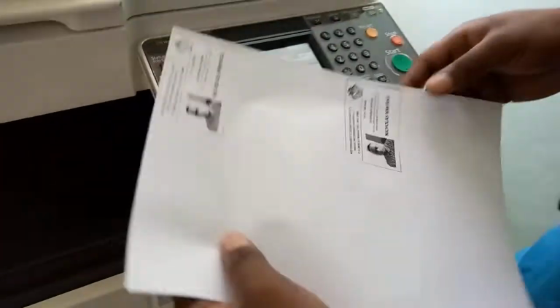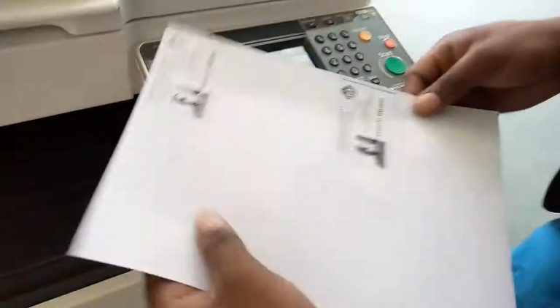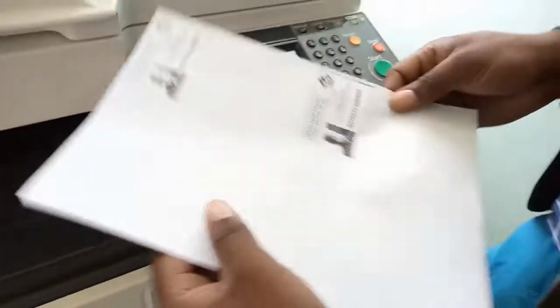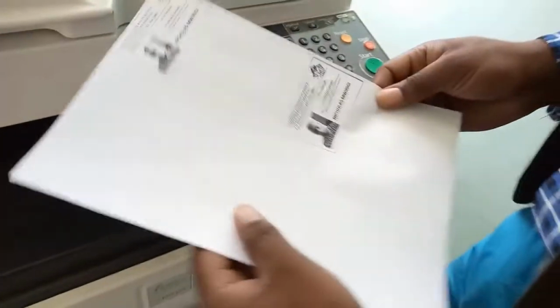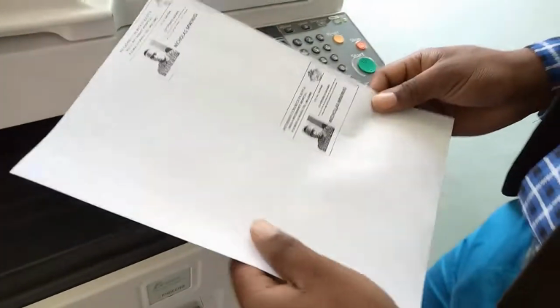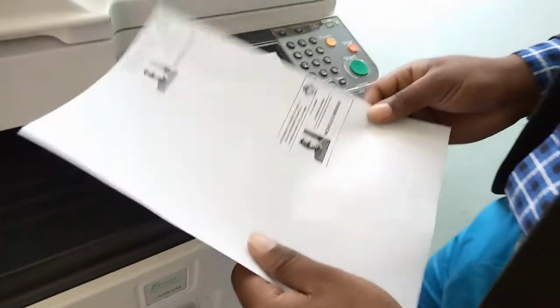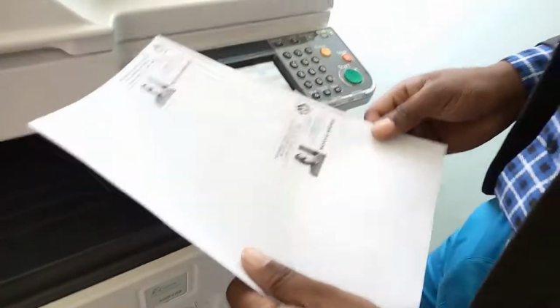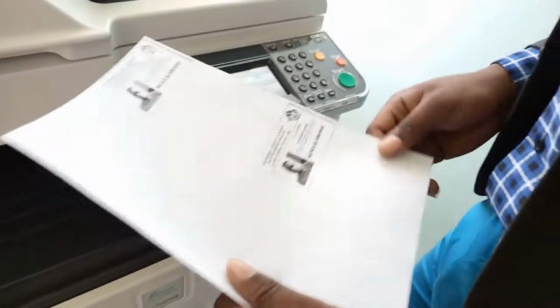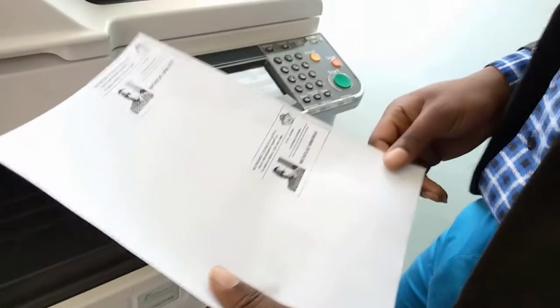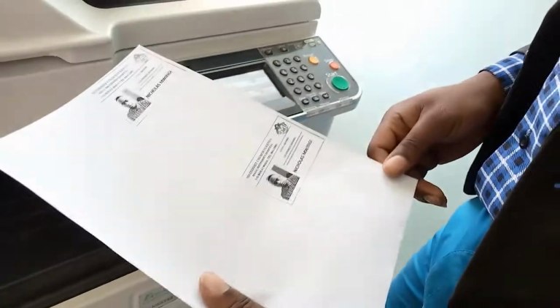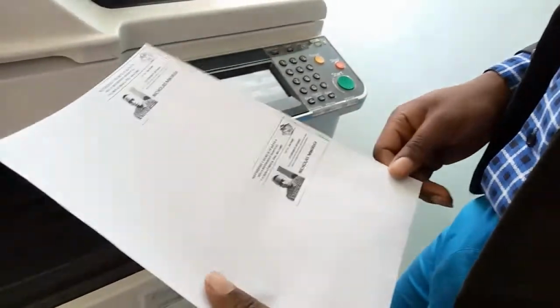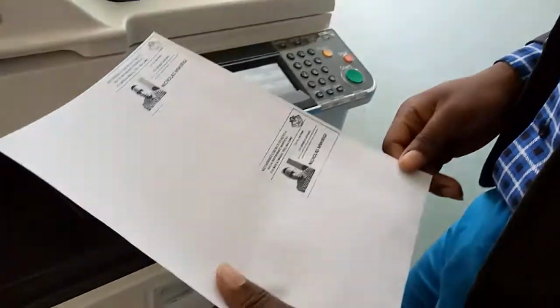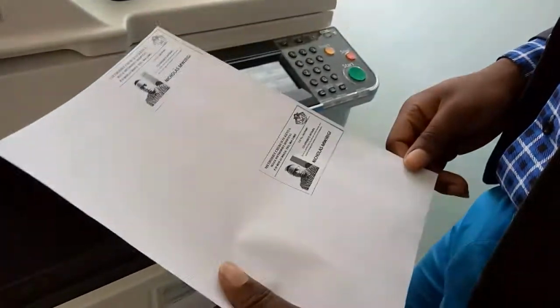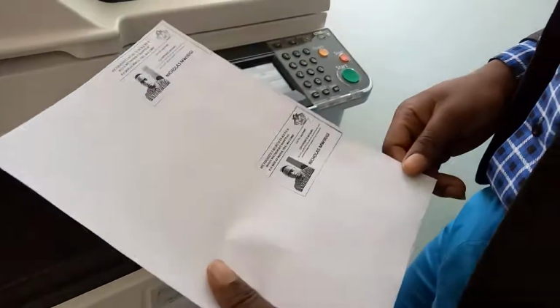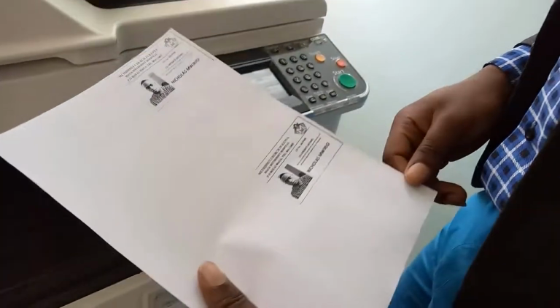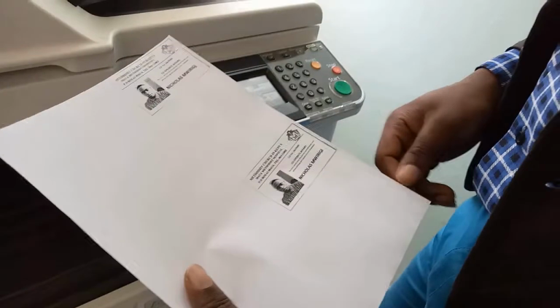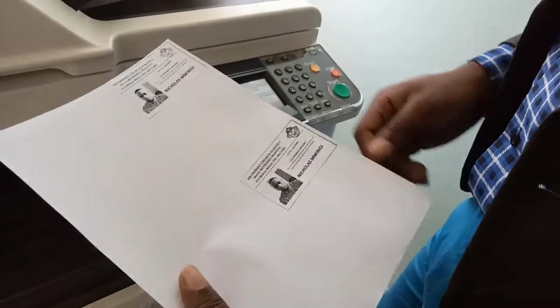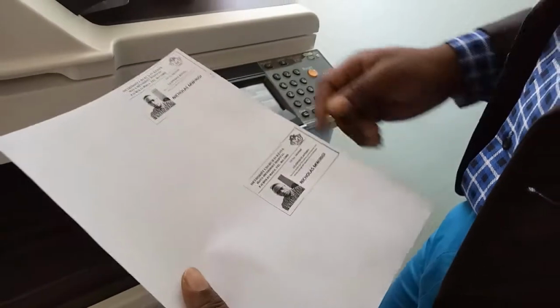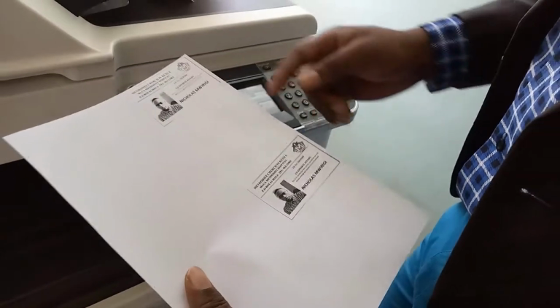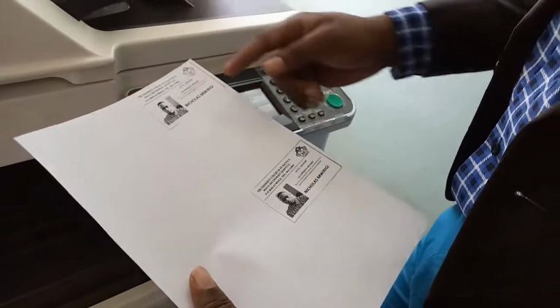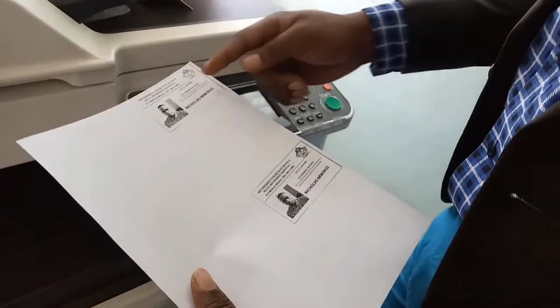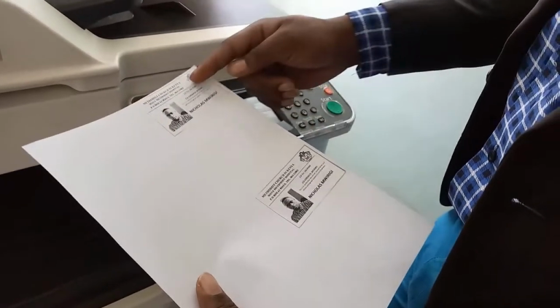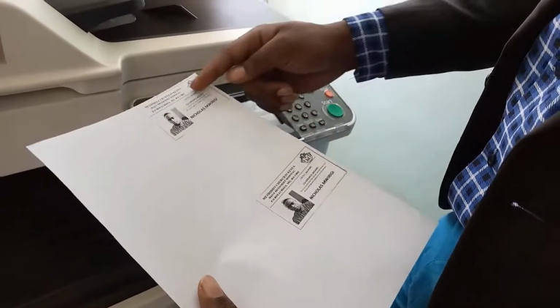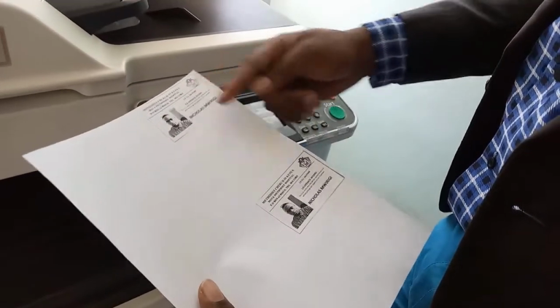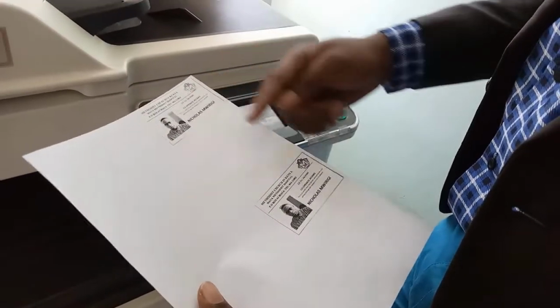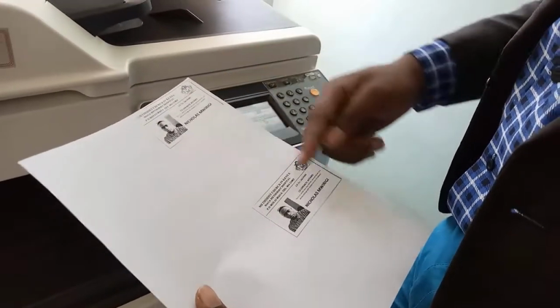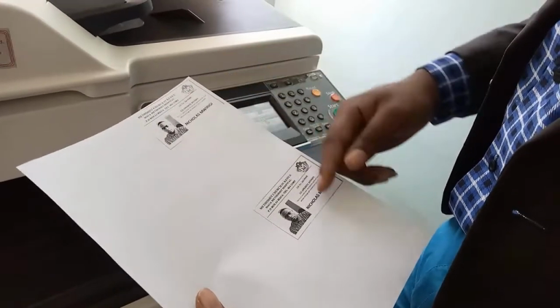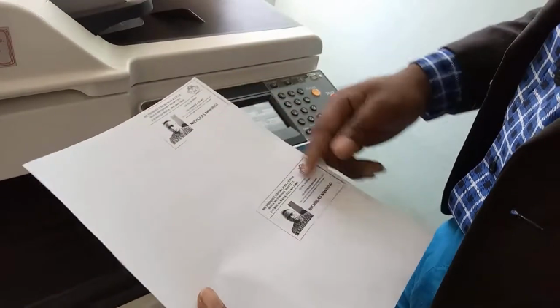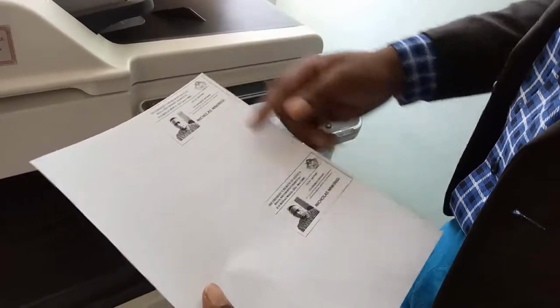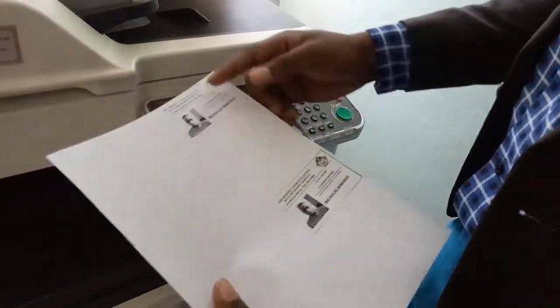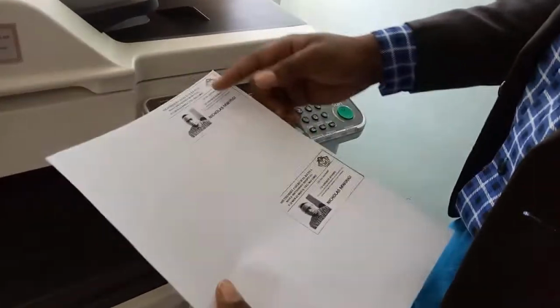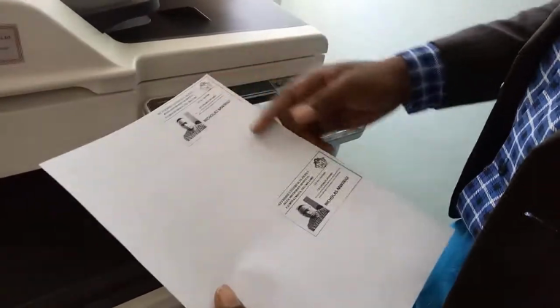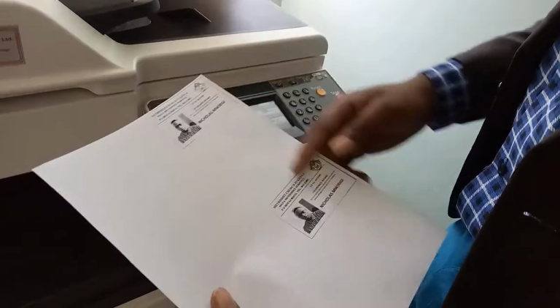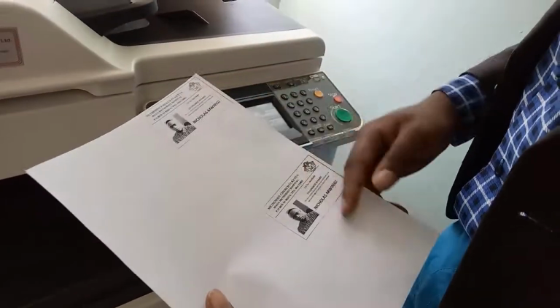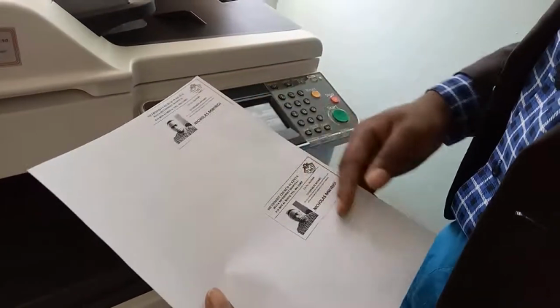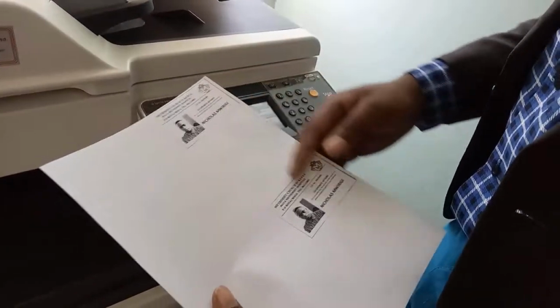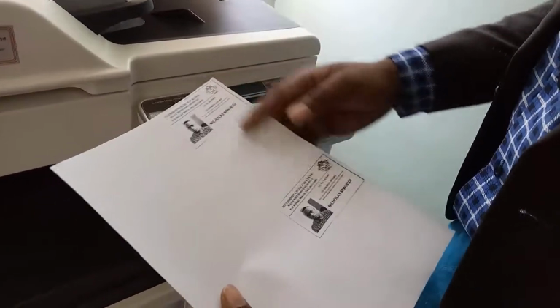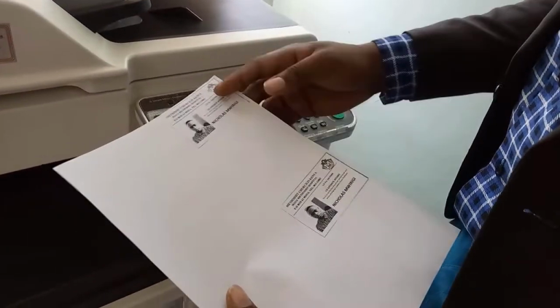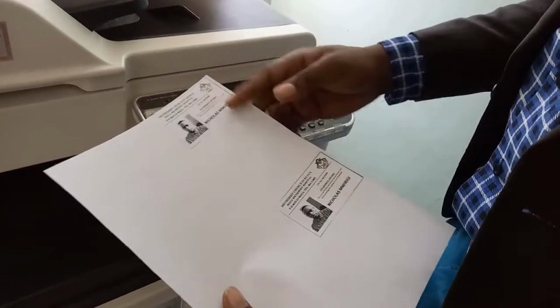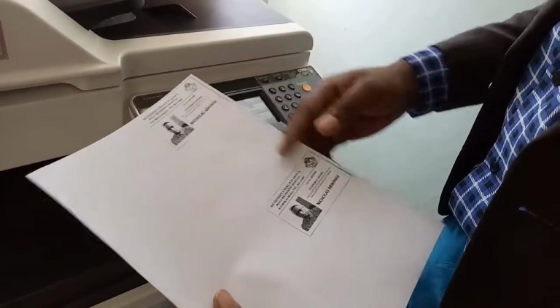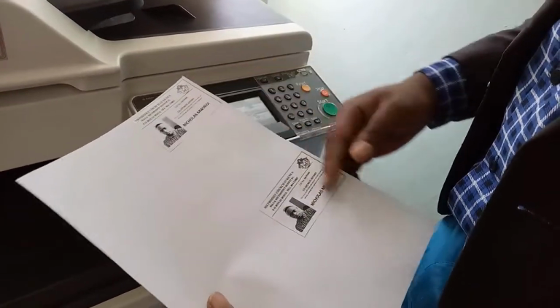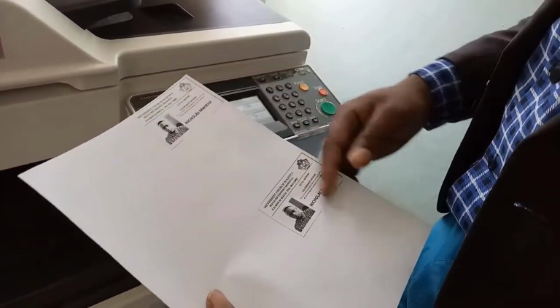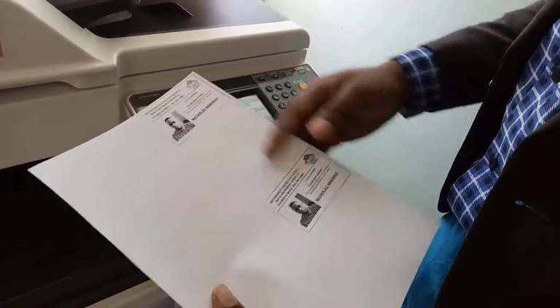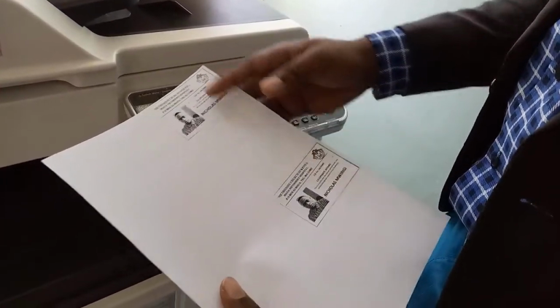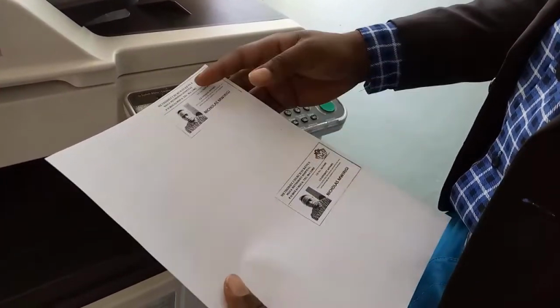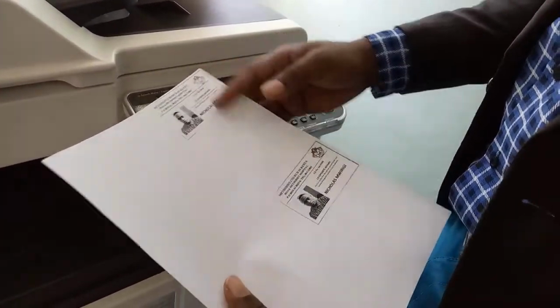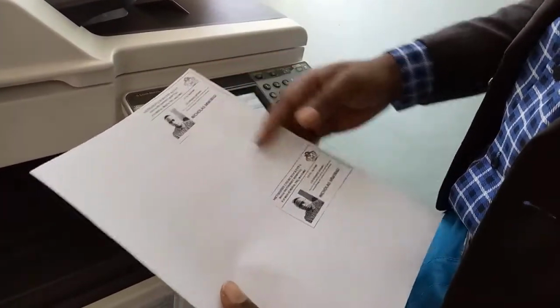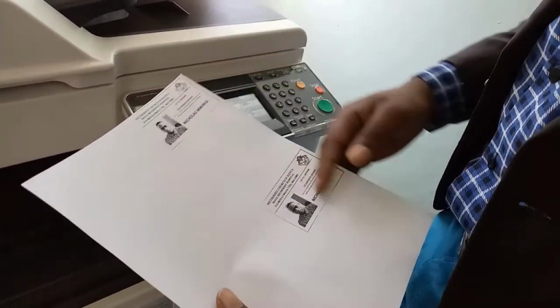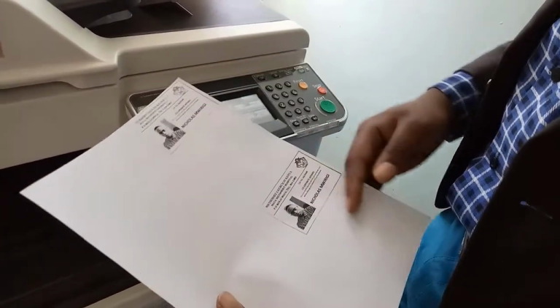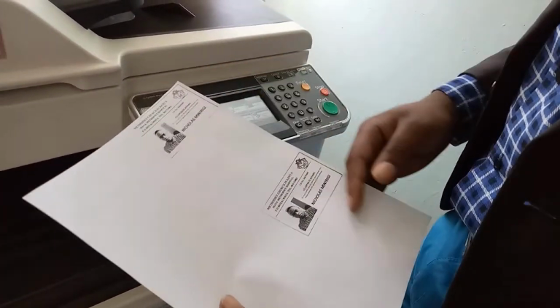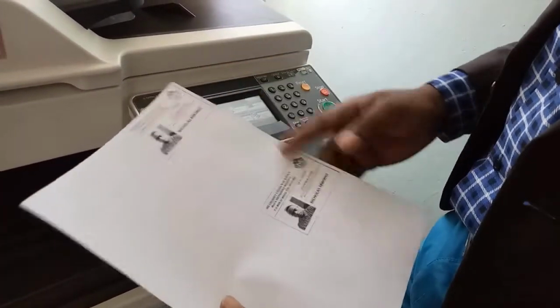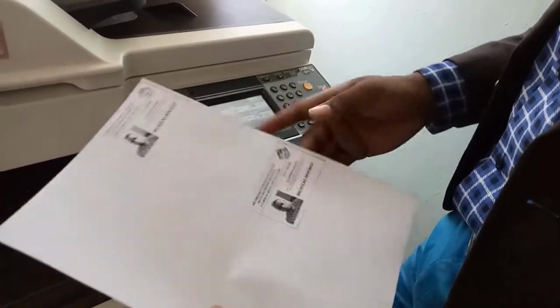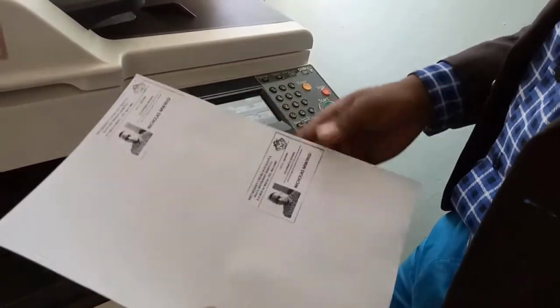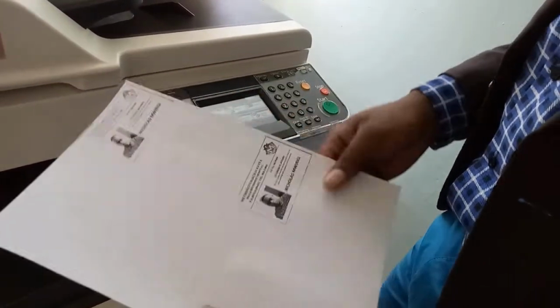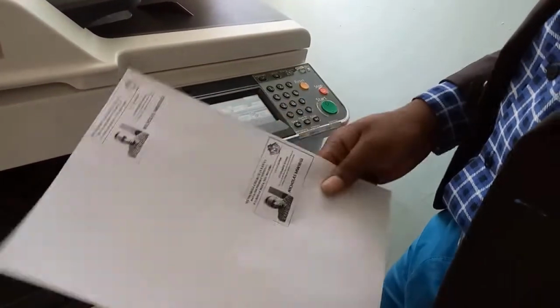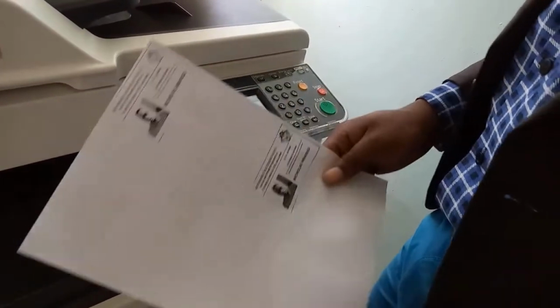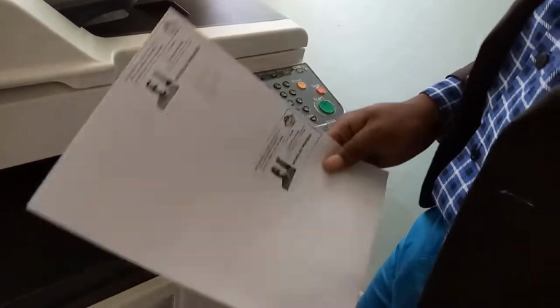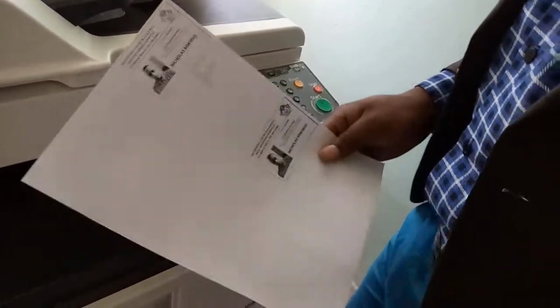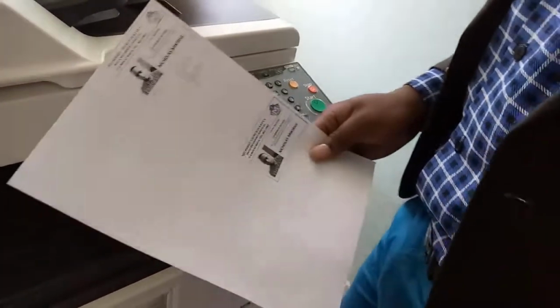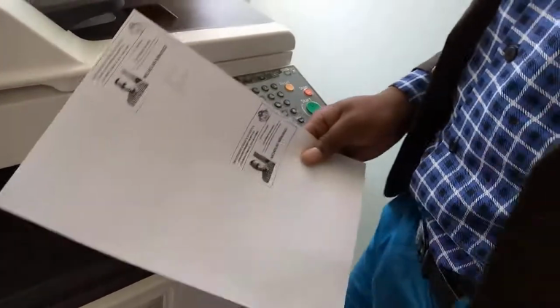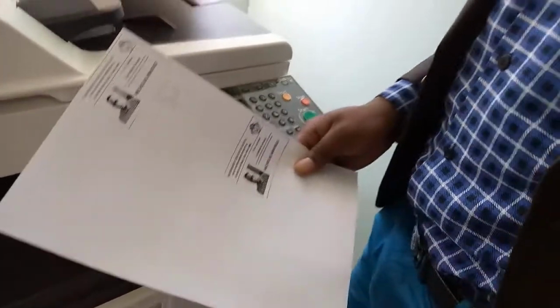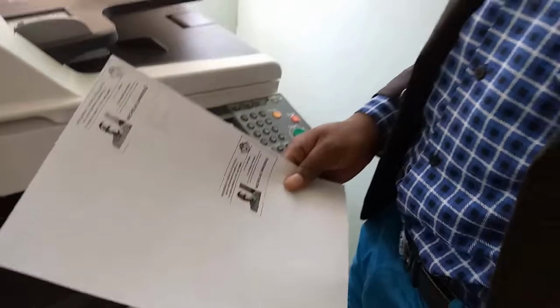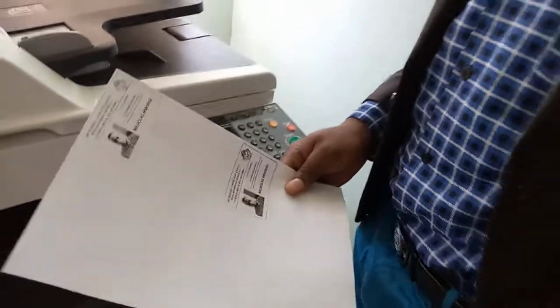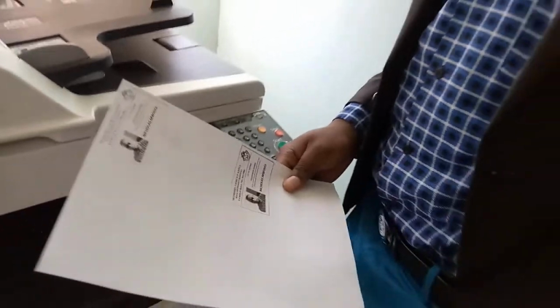So as you can see, there's a border here. The two copies are here. And that is it.